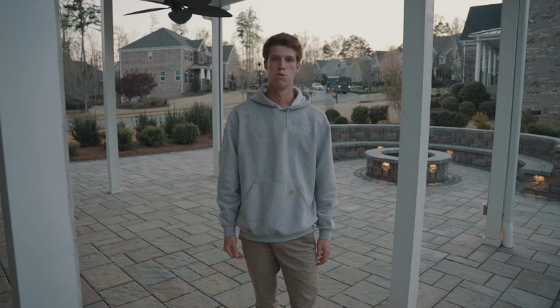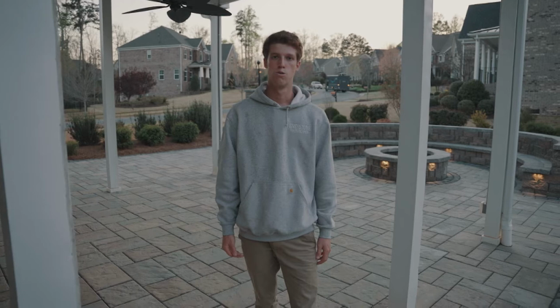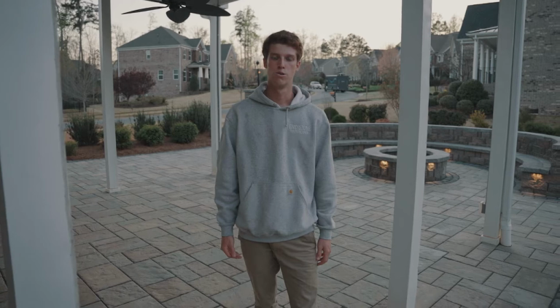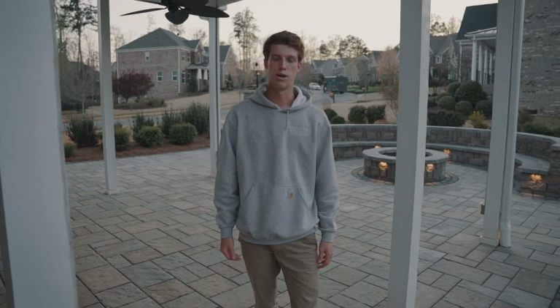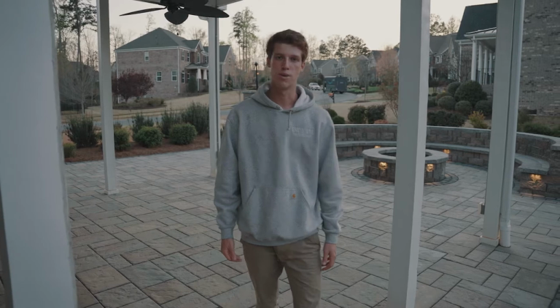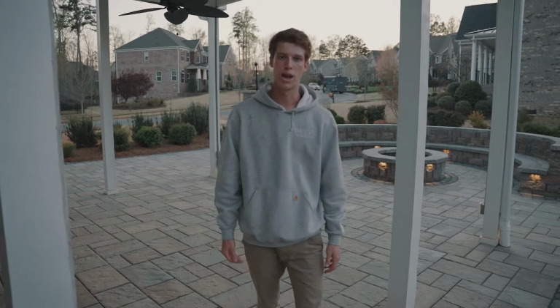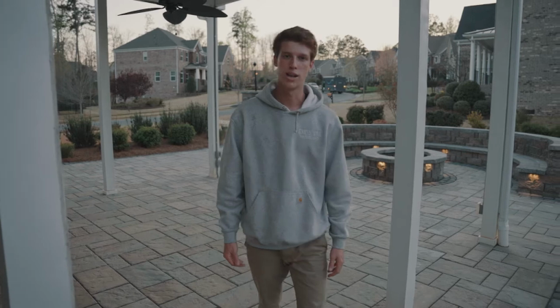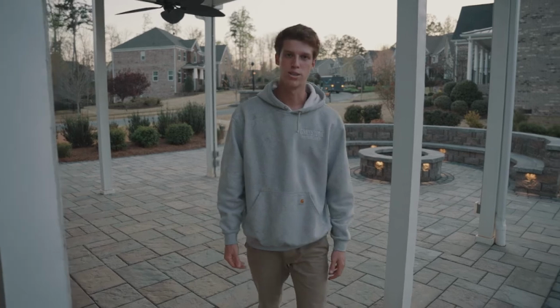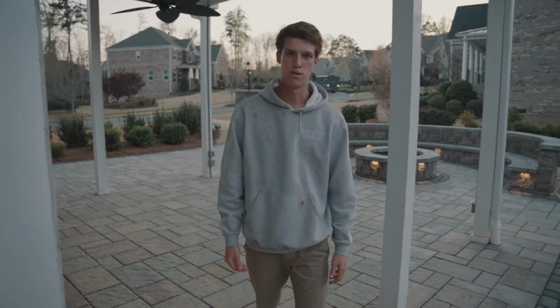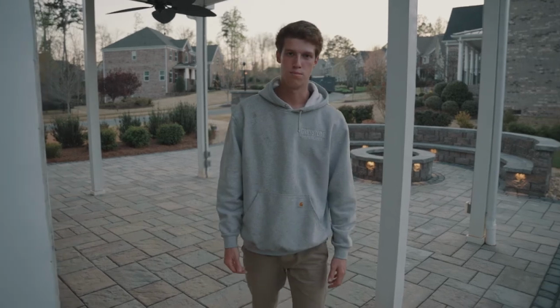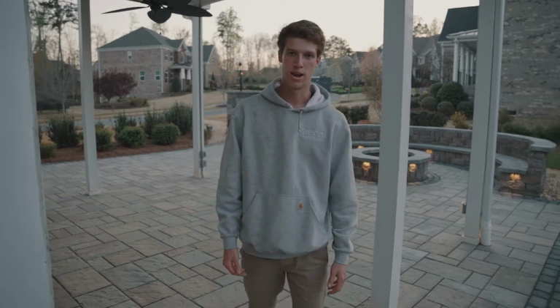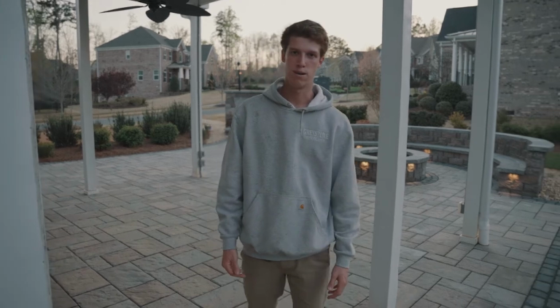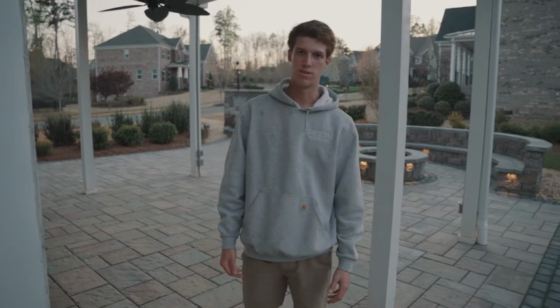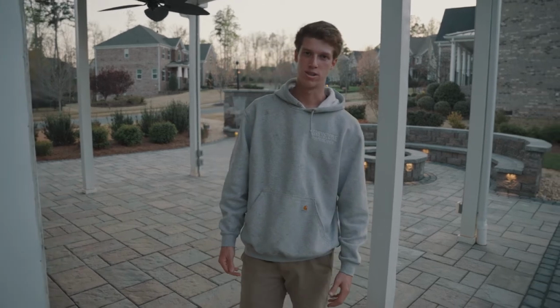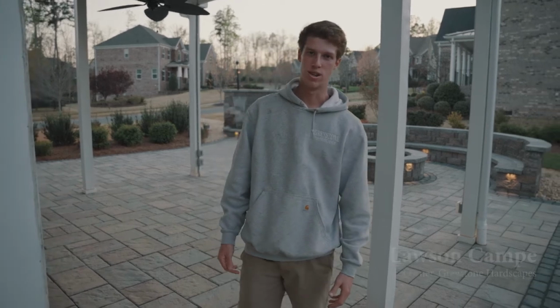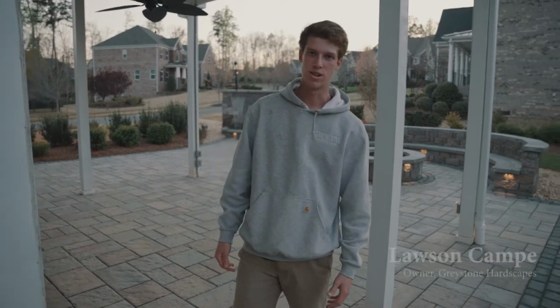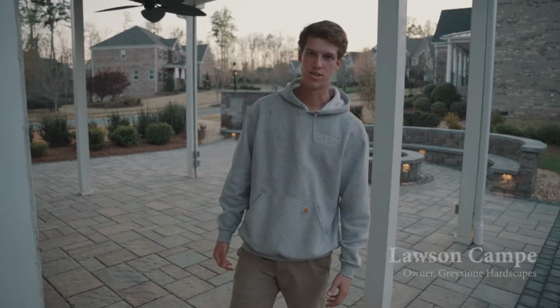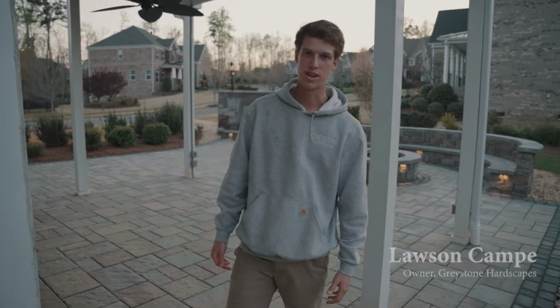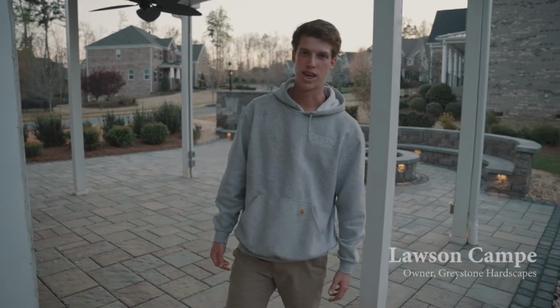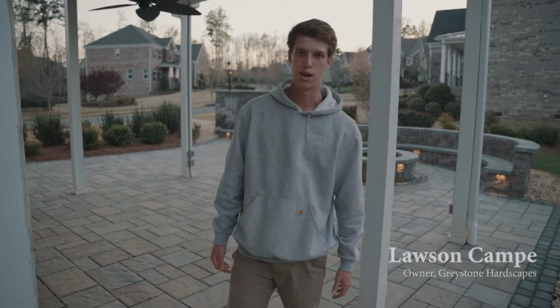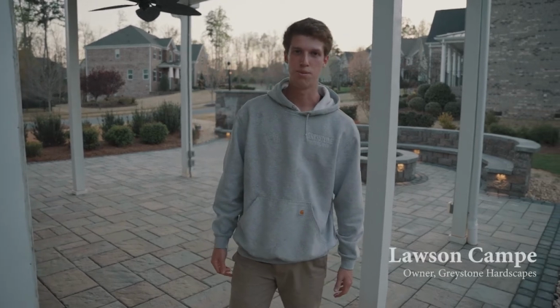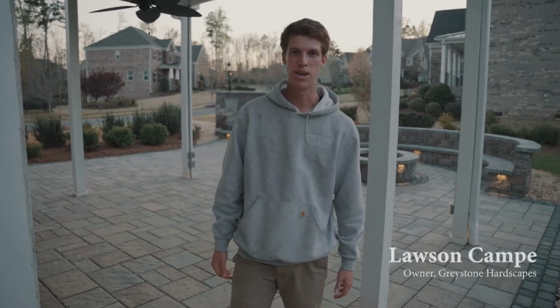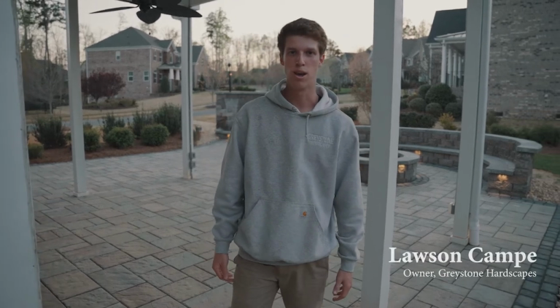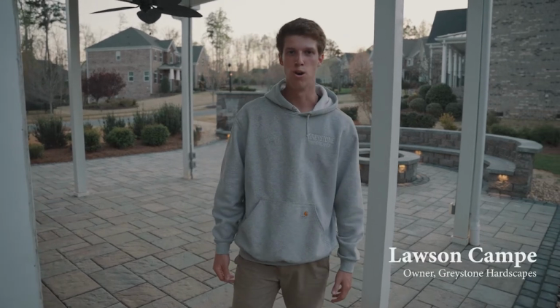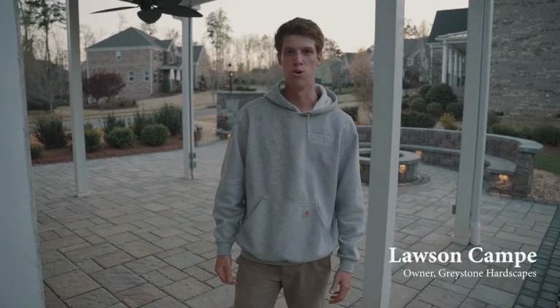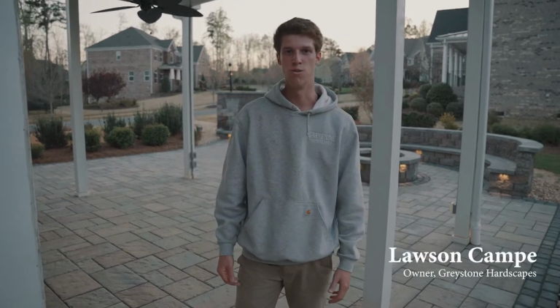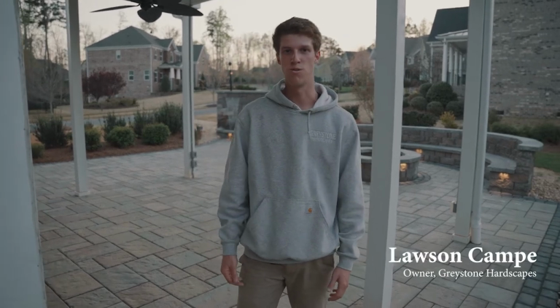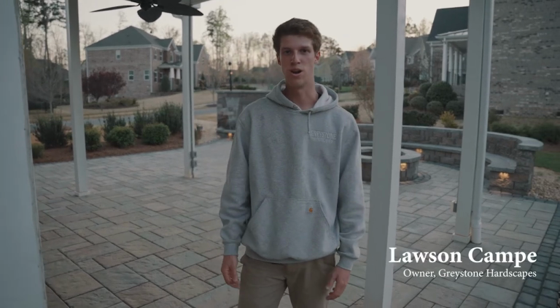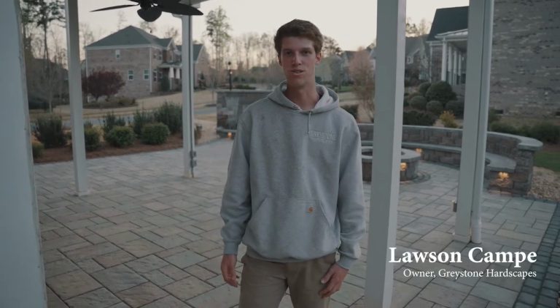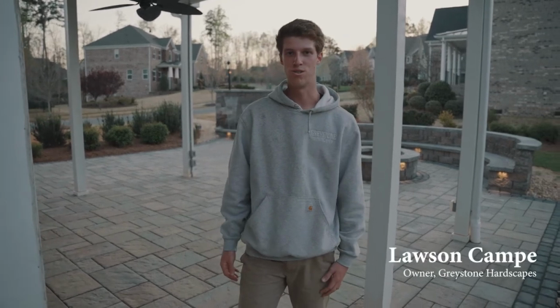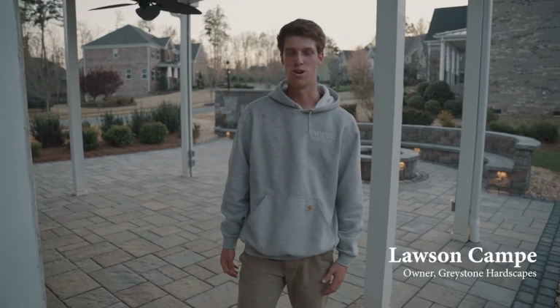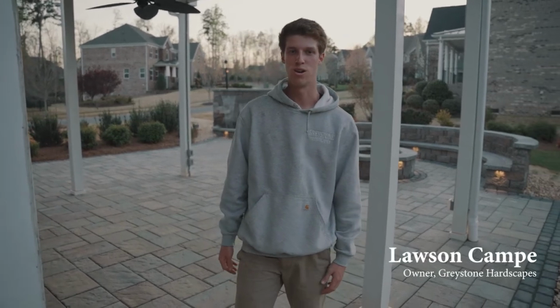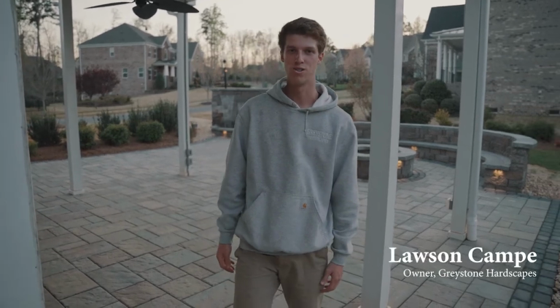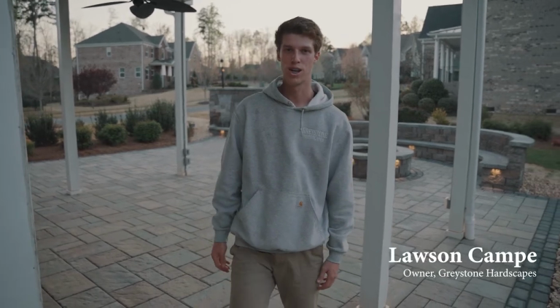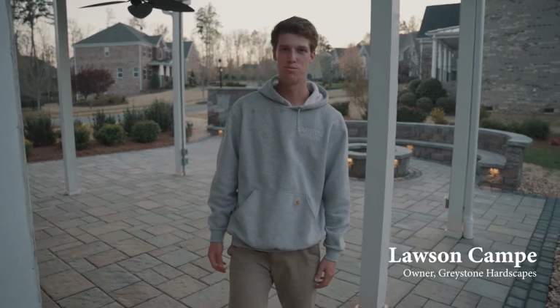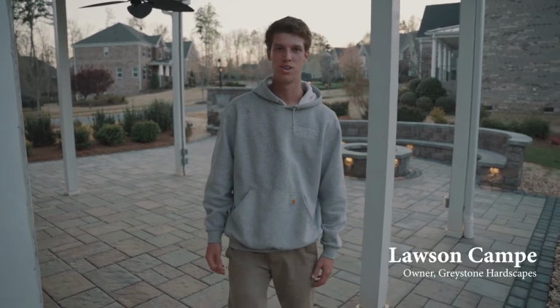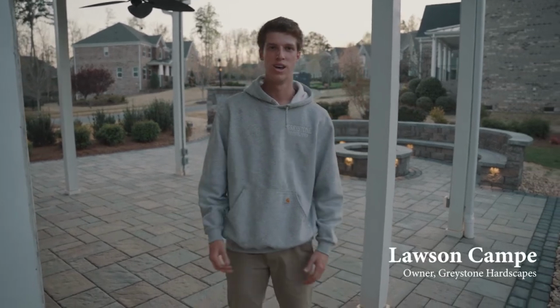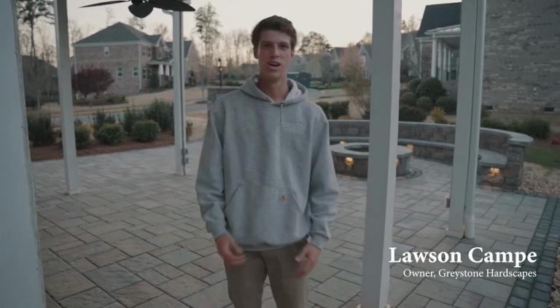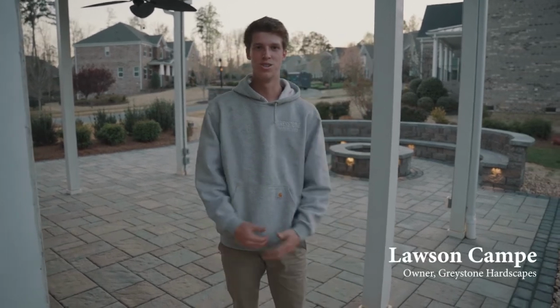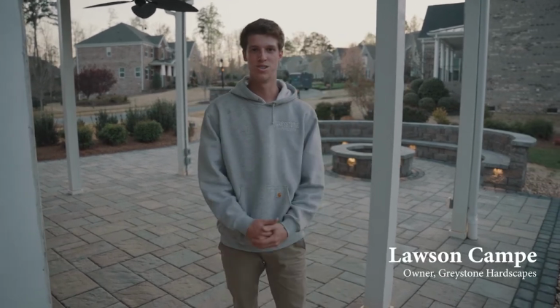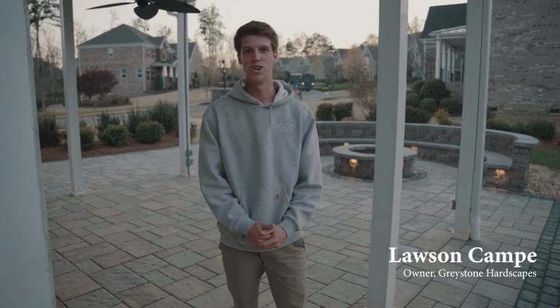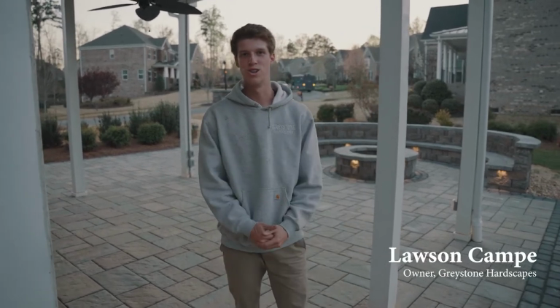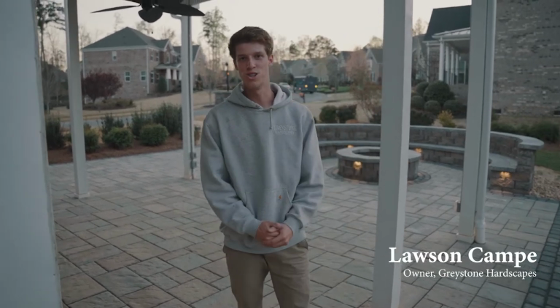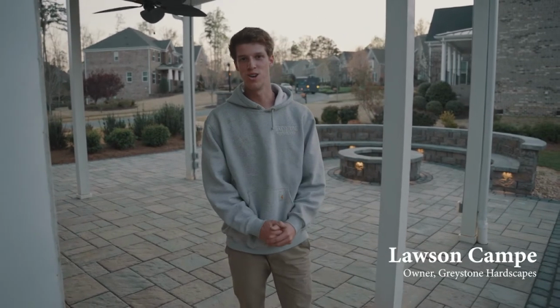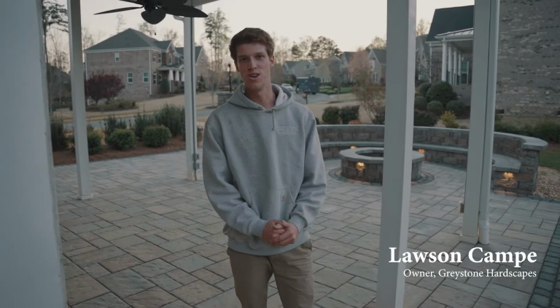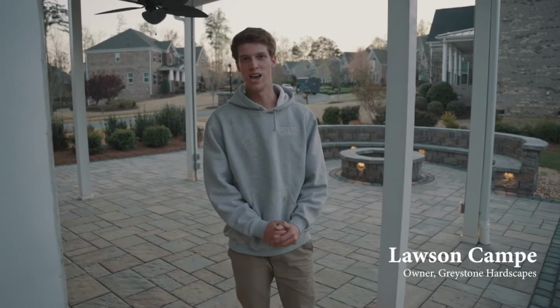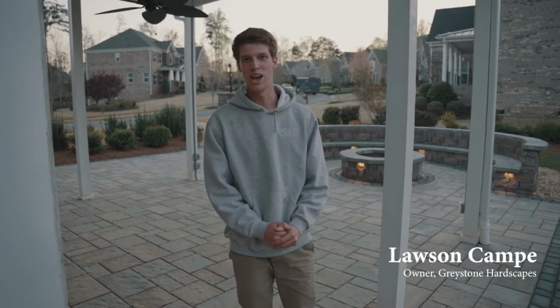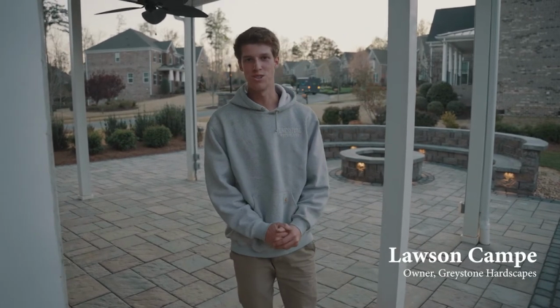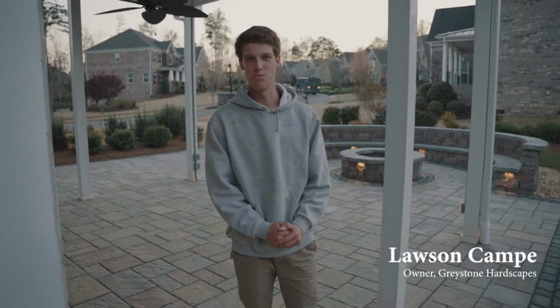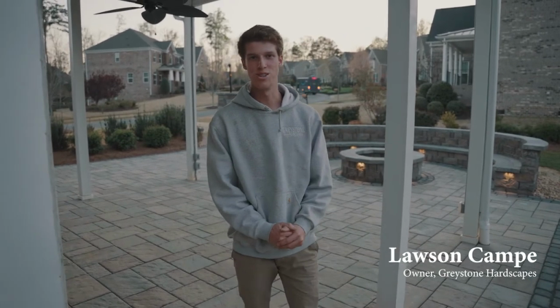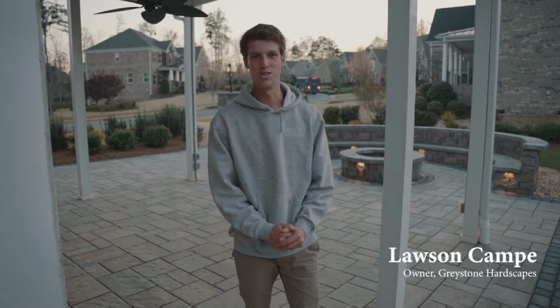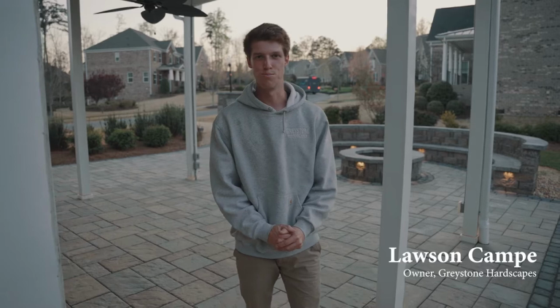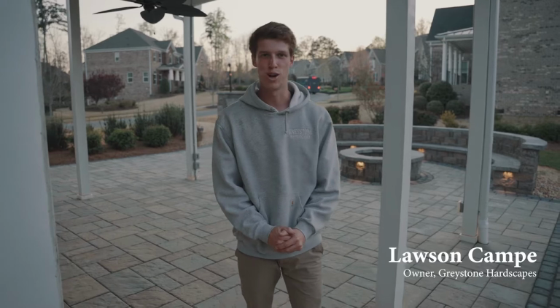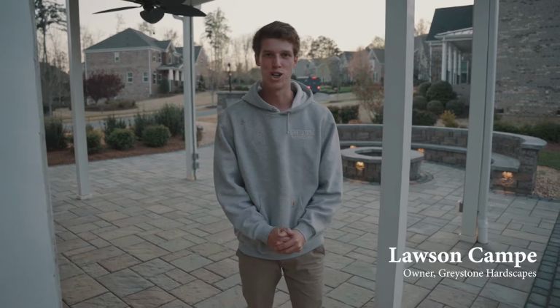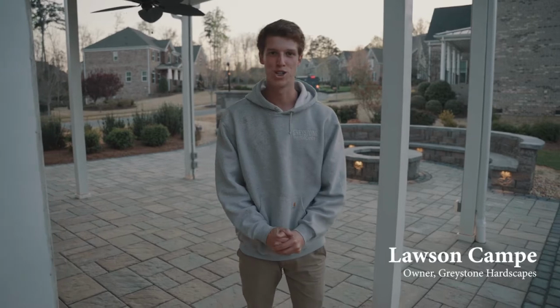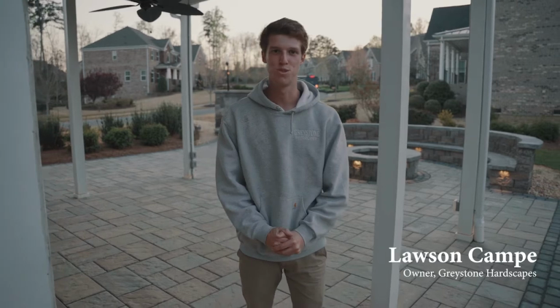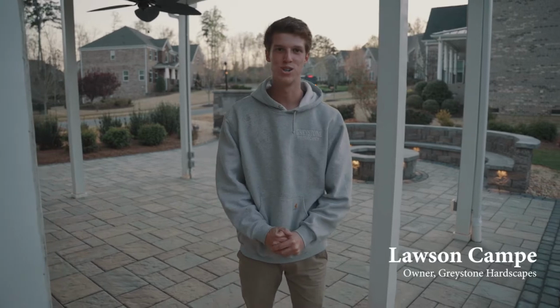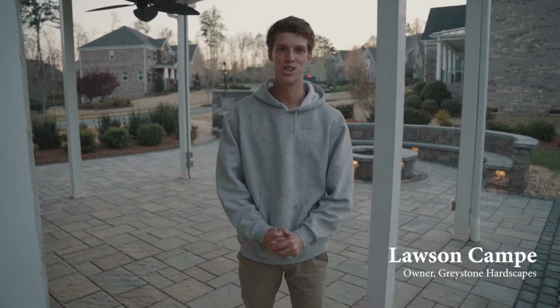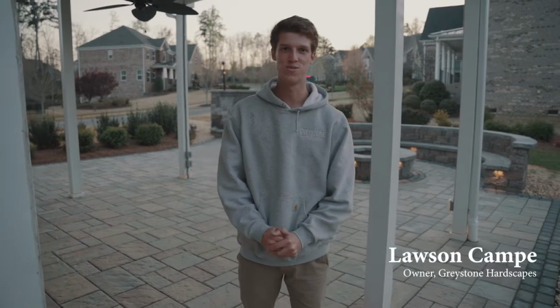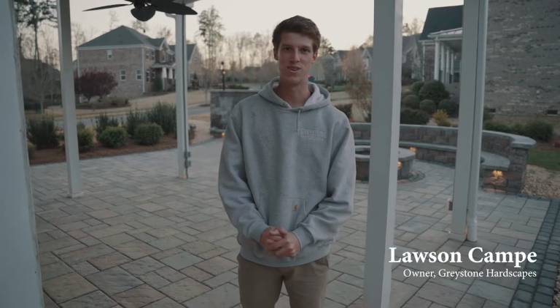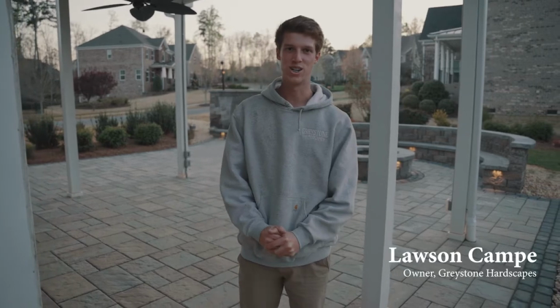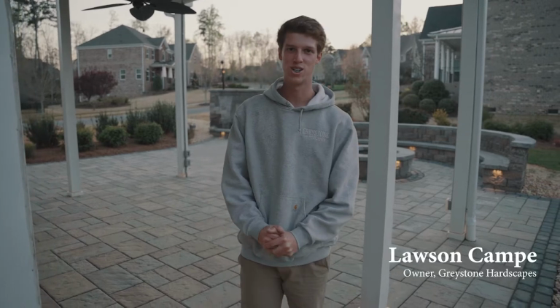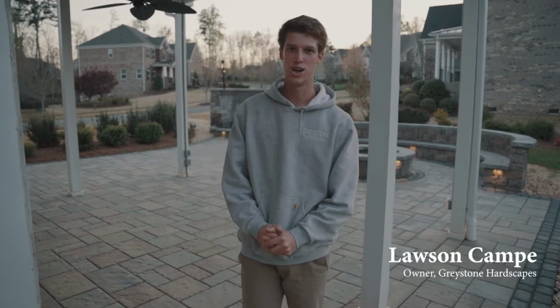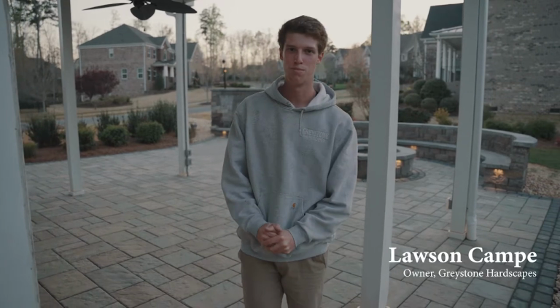What's up guys? My name is Lawson Campy, owner of Greystone Hardscapes. Just here to show you guys a recent project we just finished up.